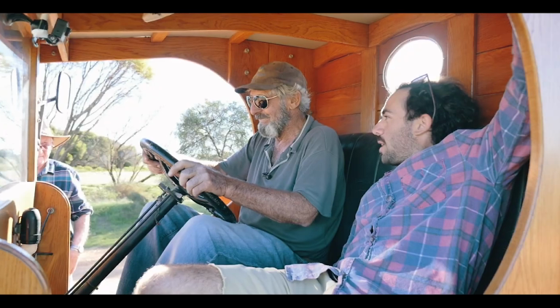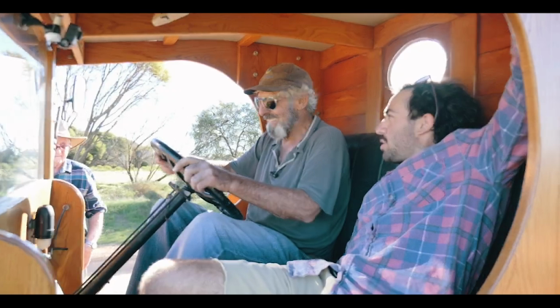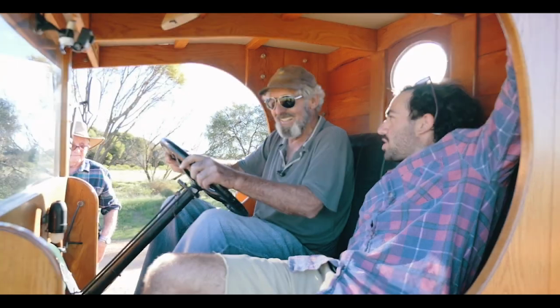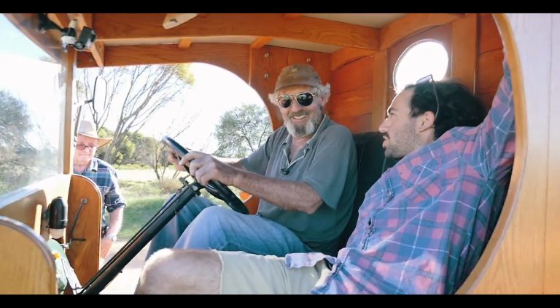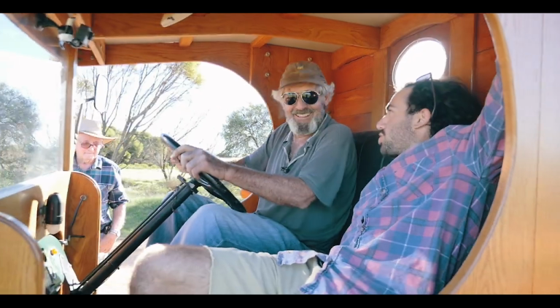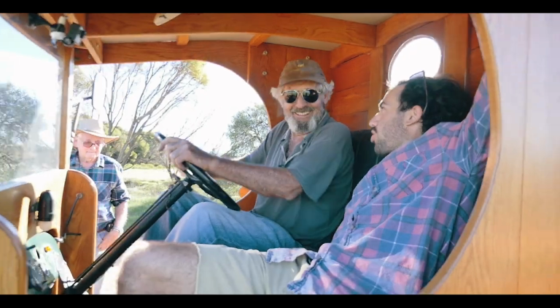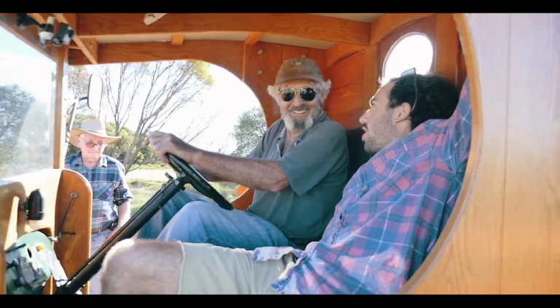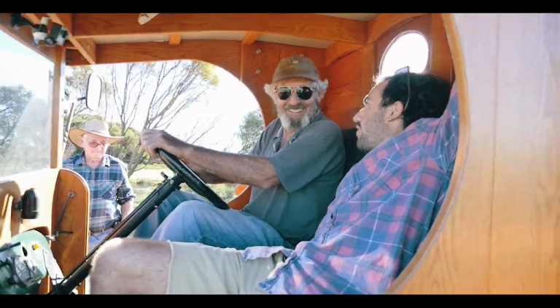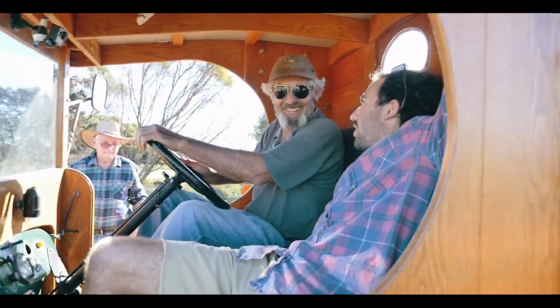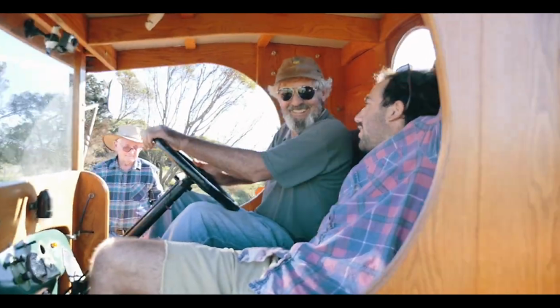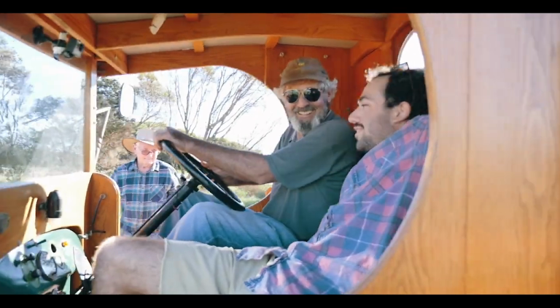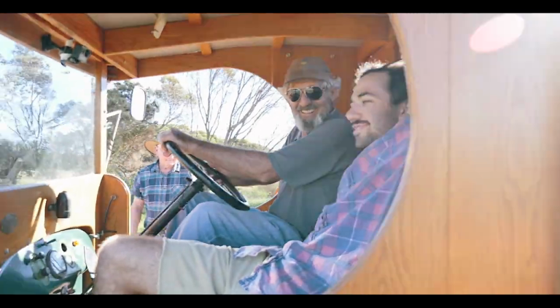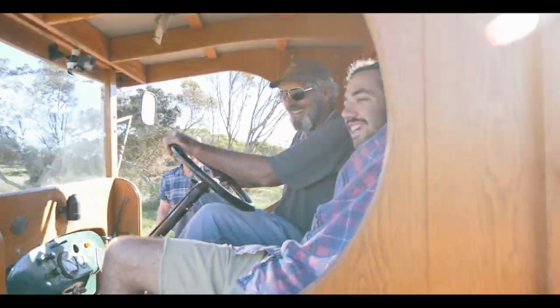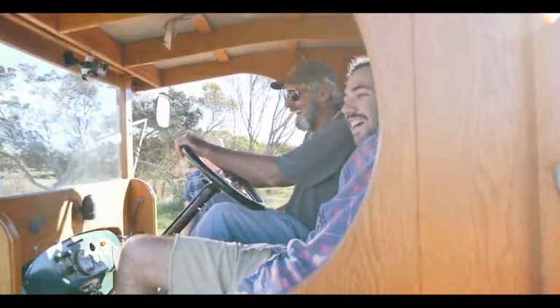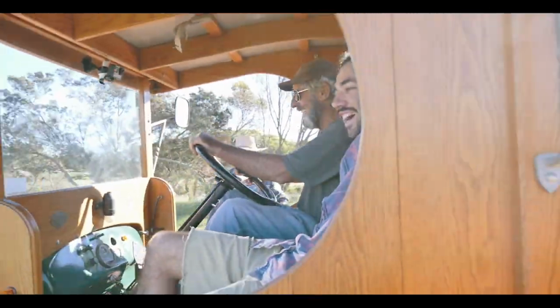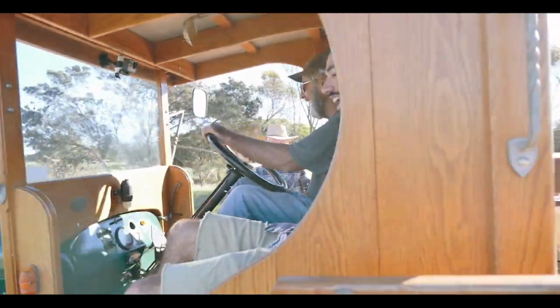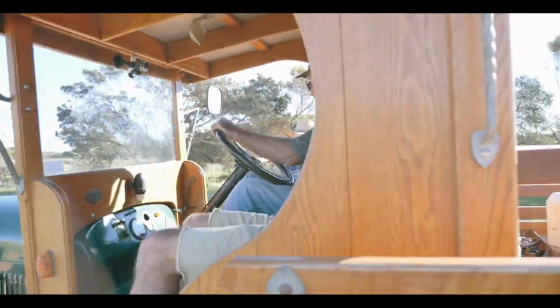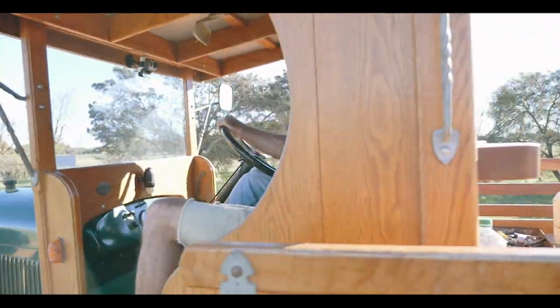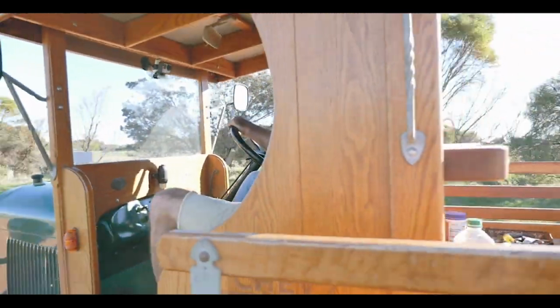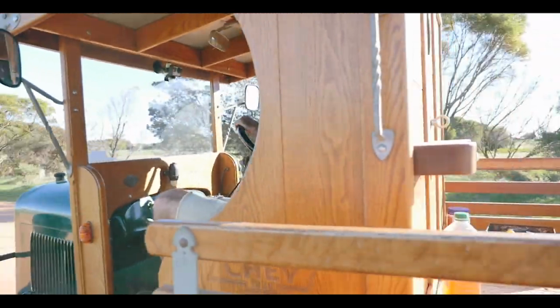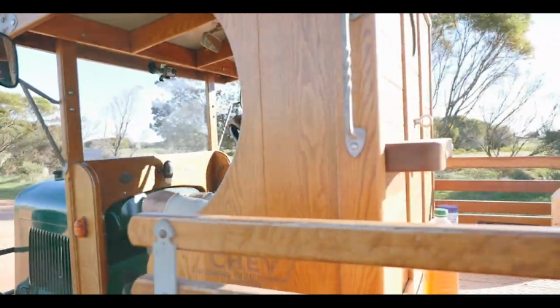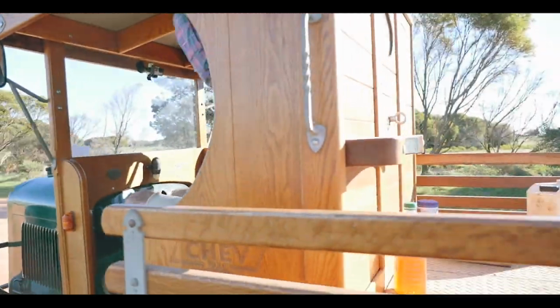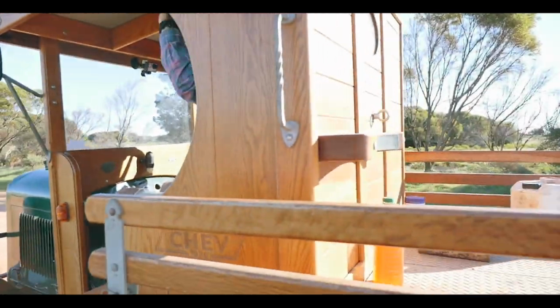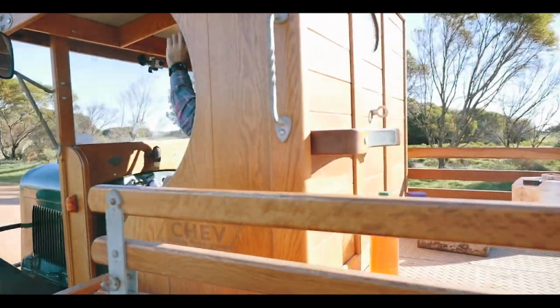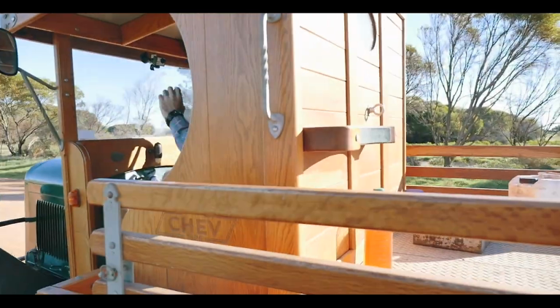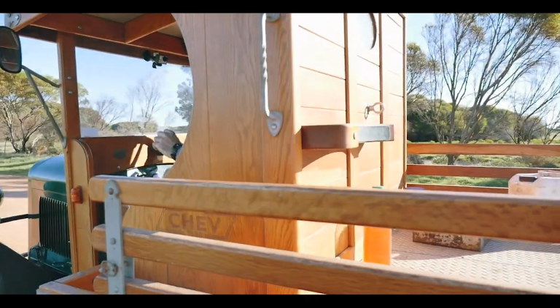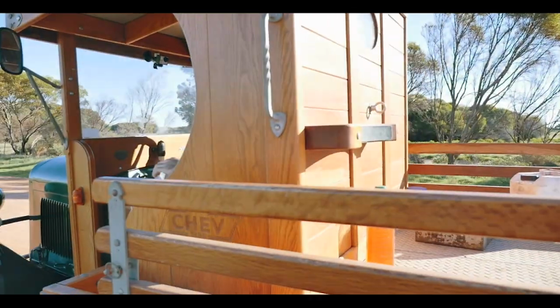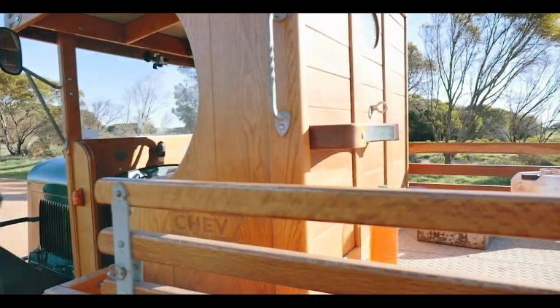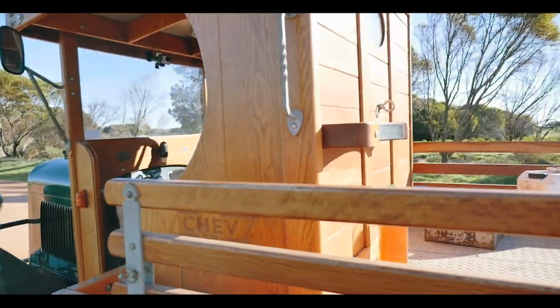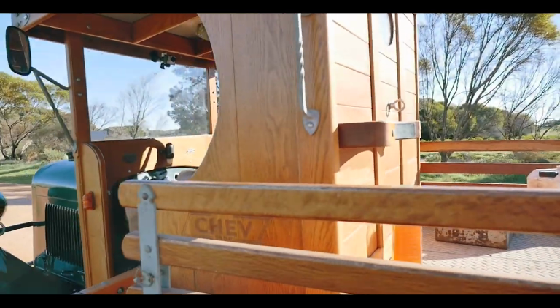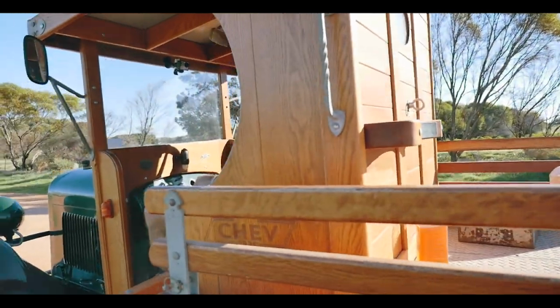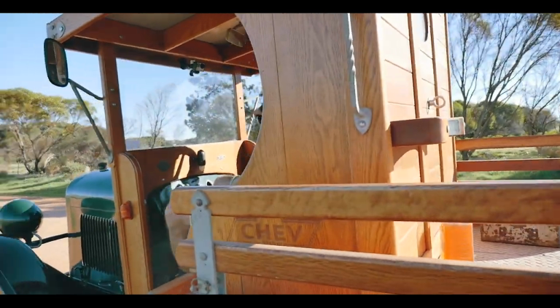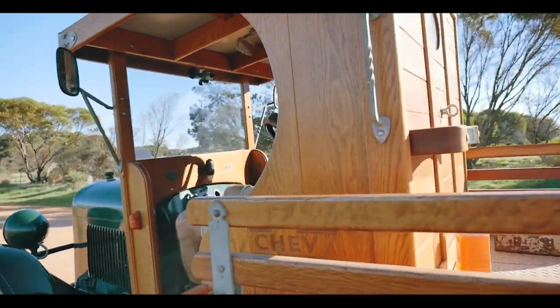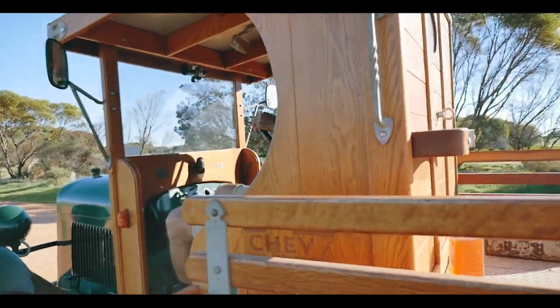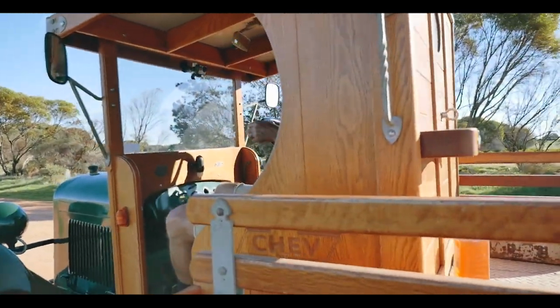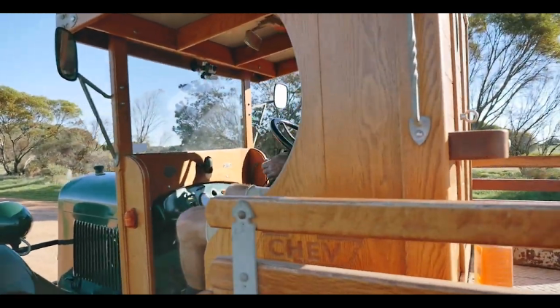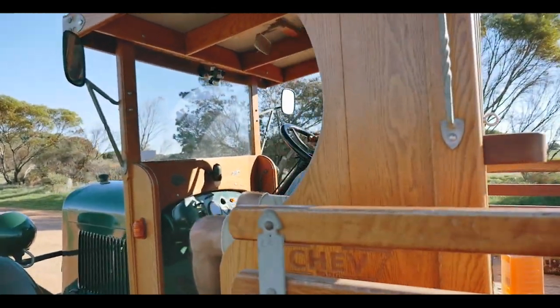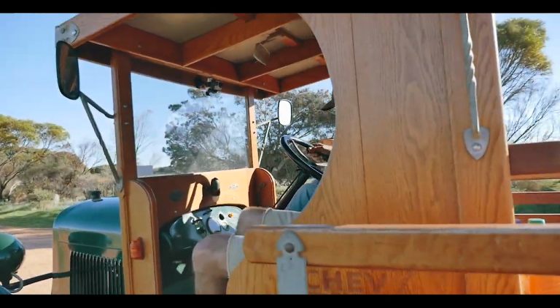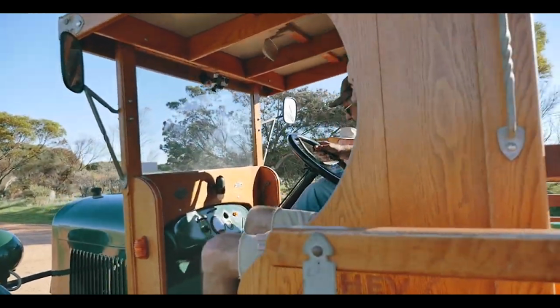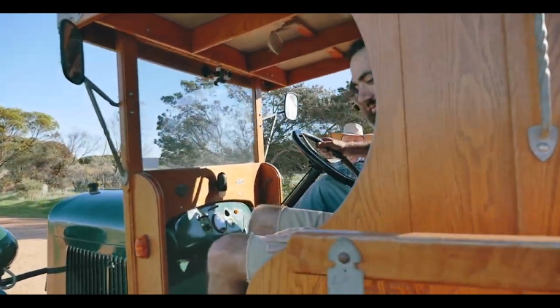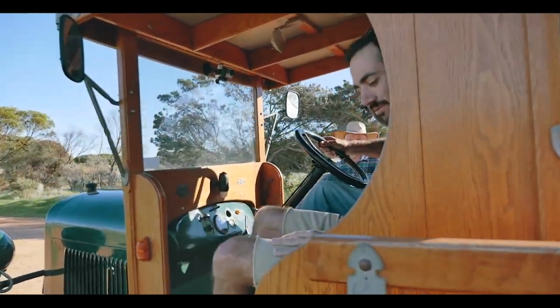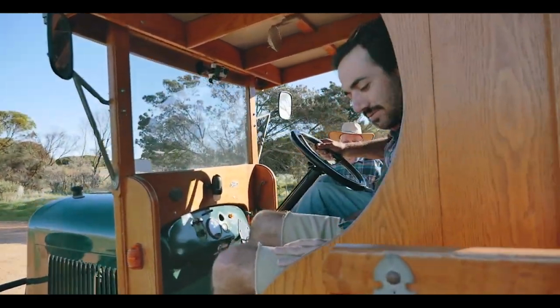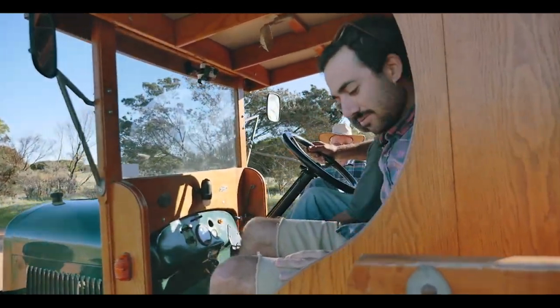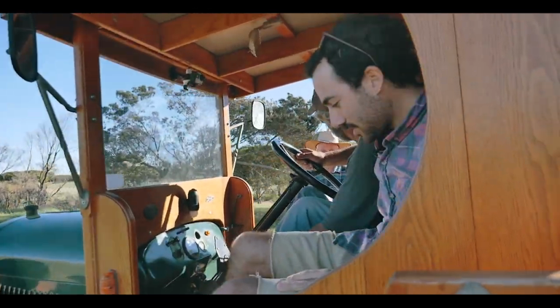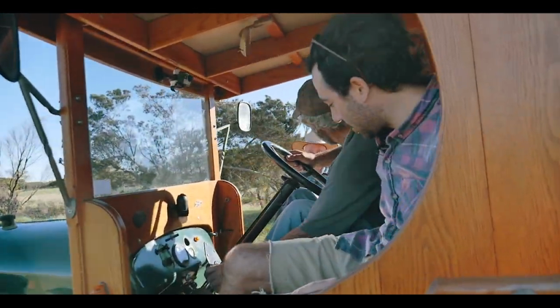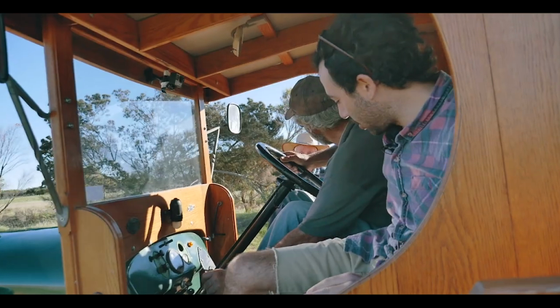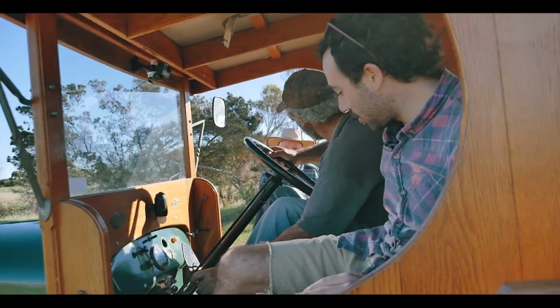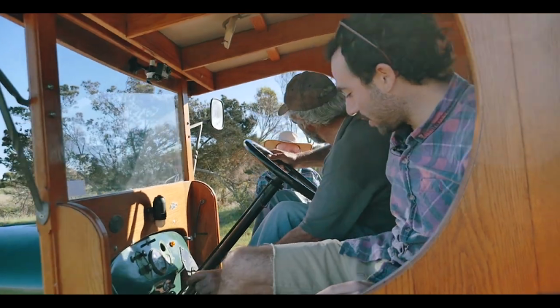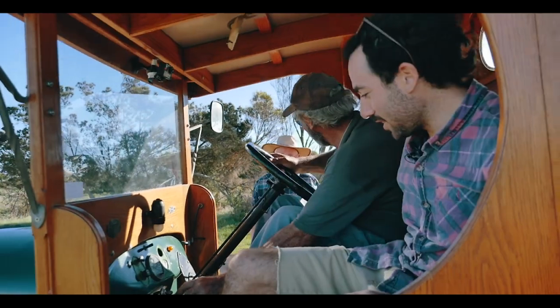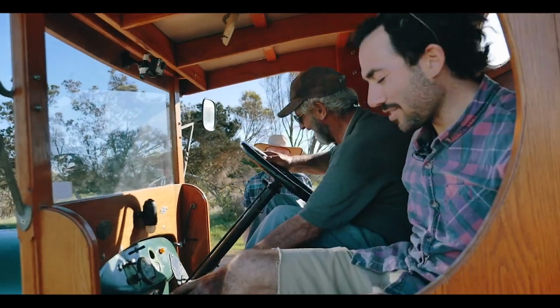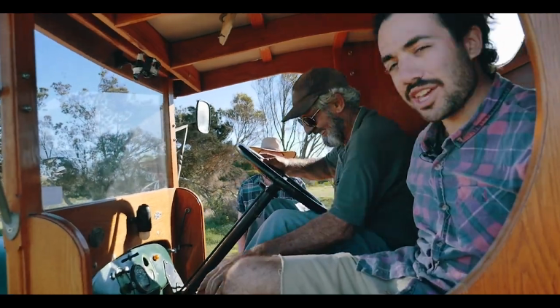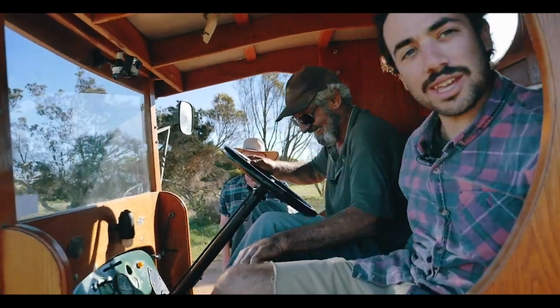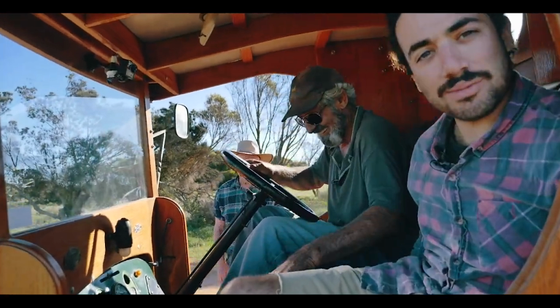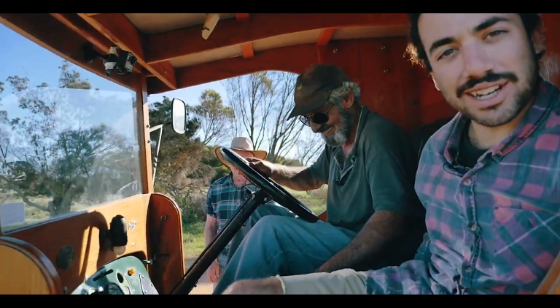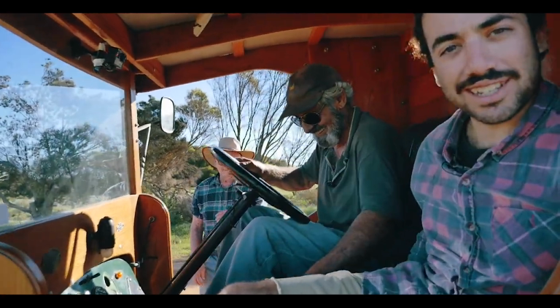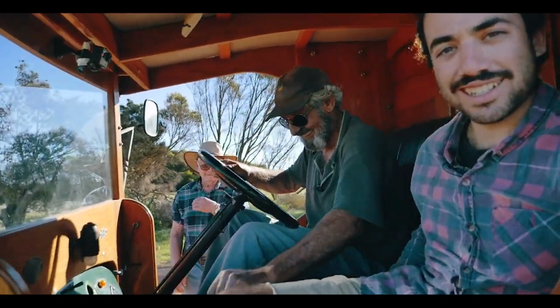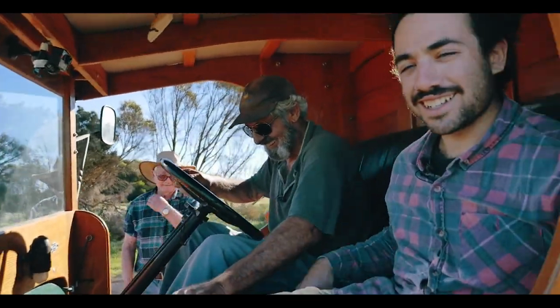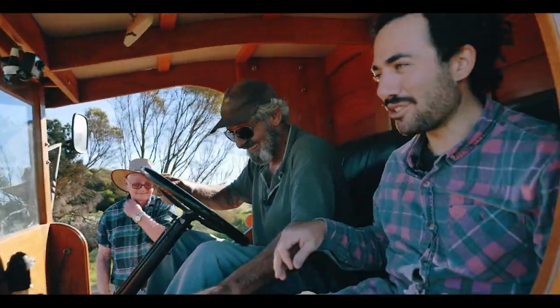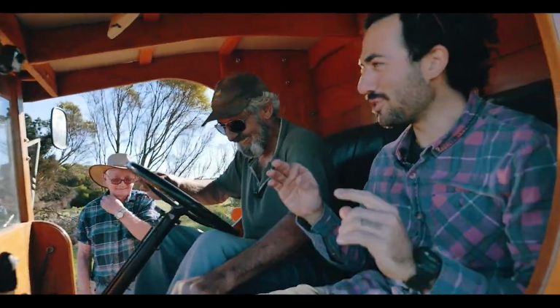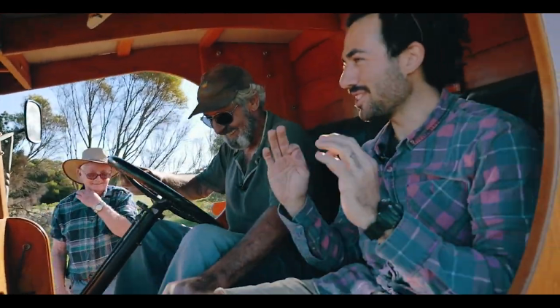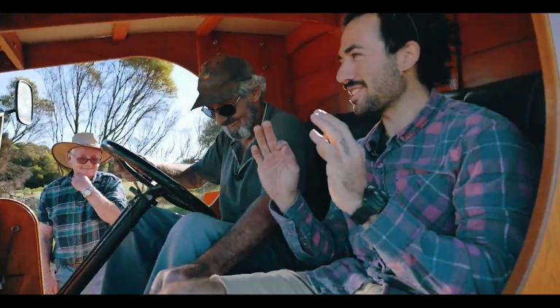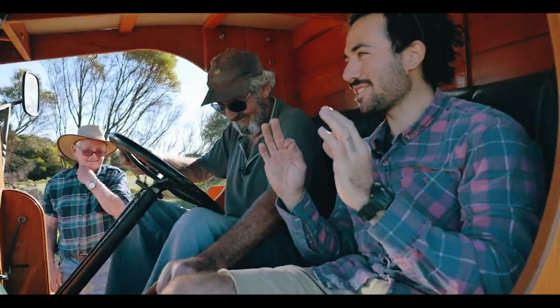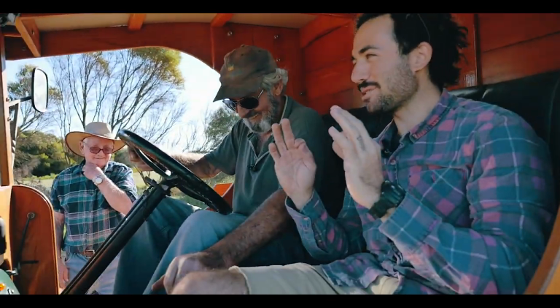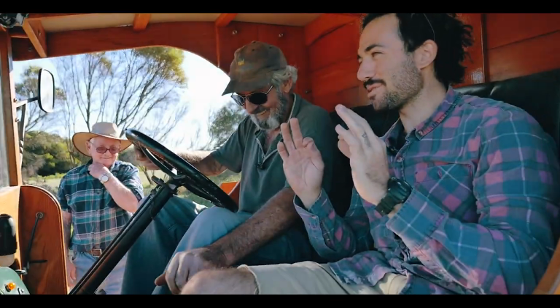Maybe it's the driver. Maybe. That was a good driver. Oh, the handbrake always helps.